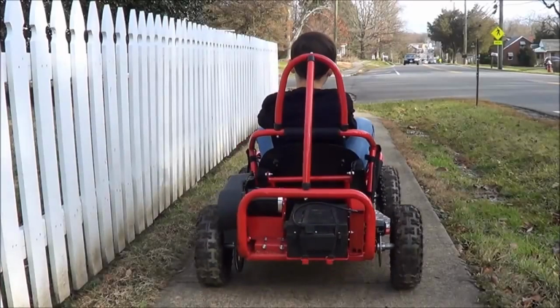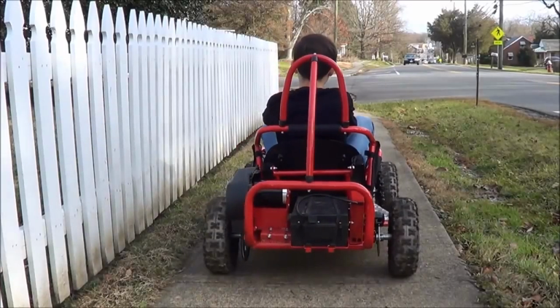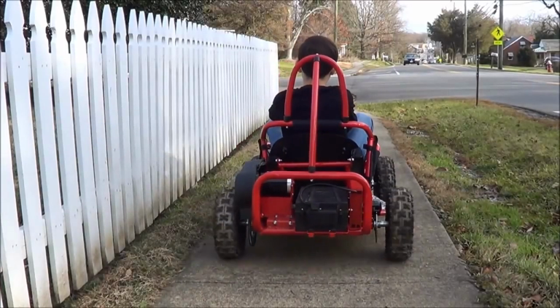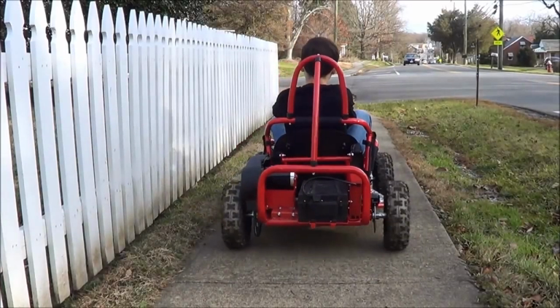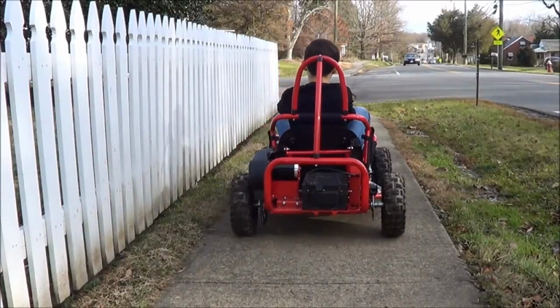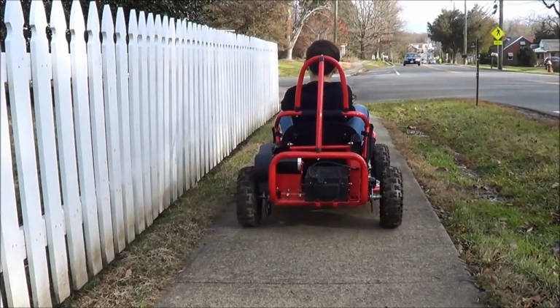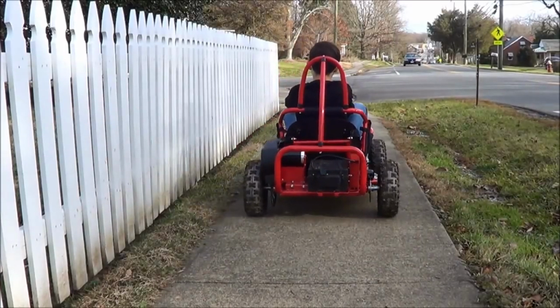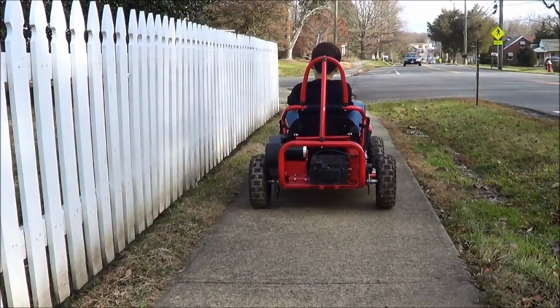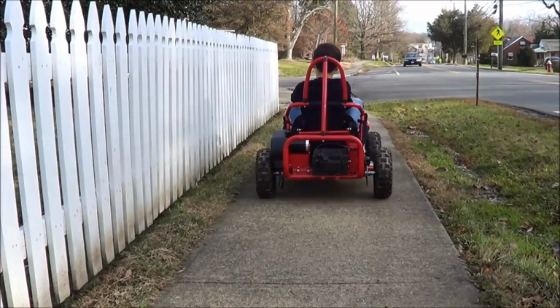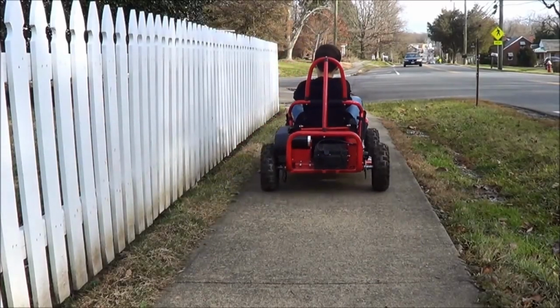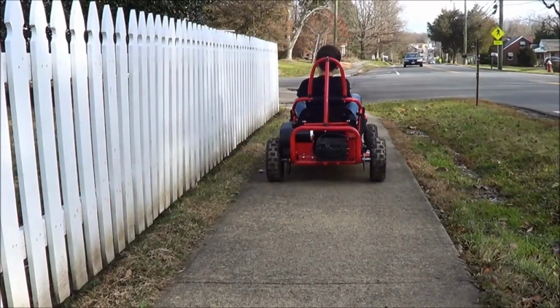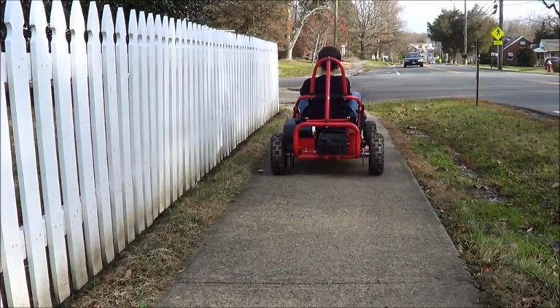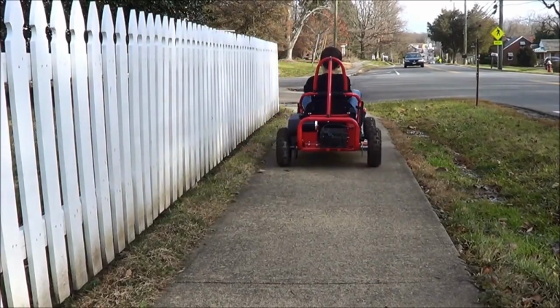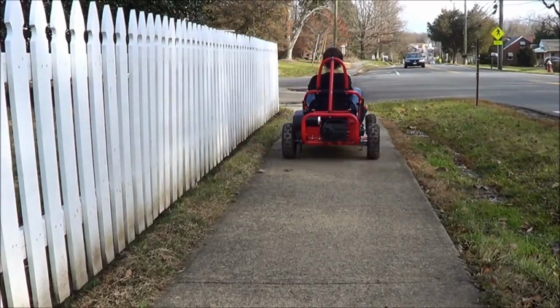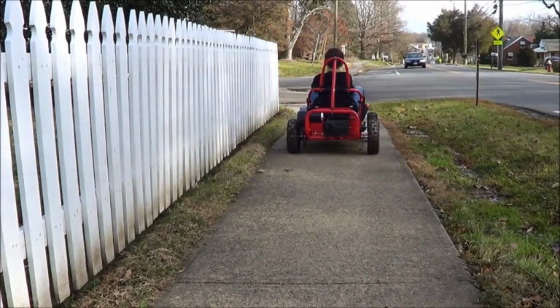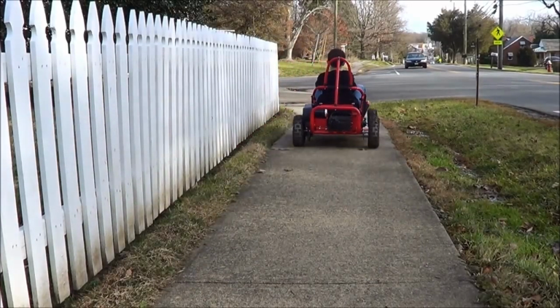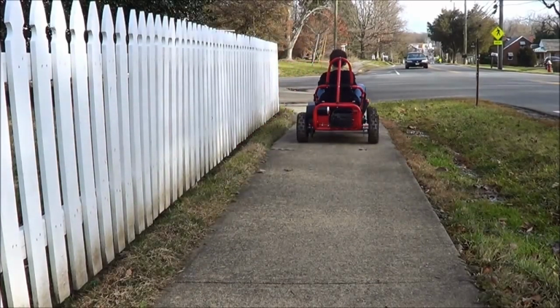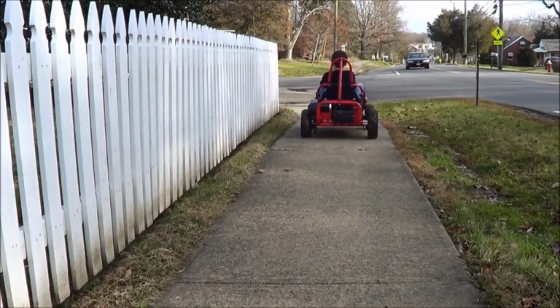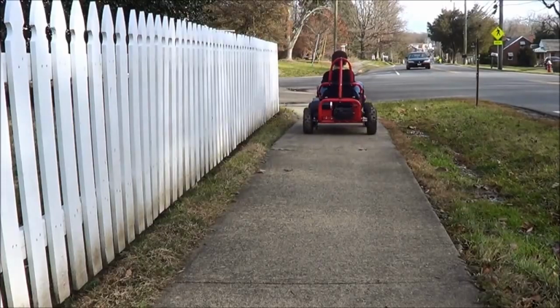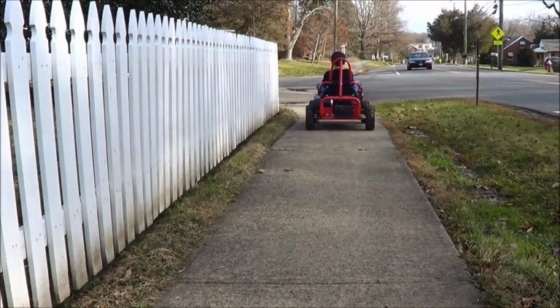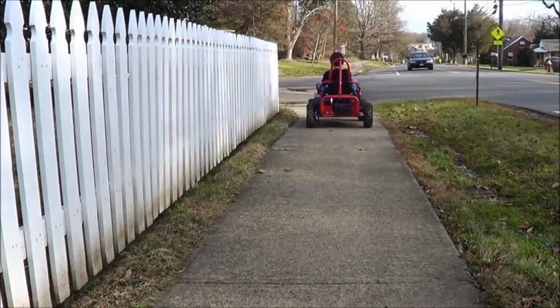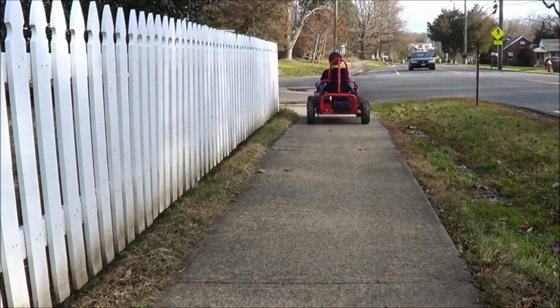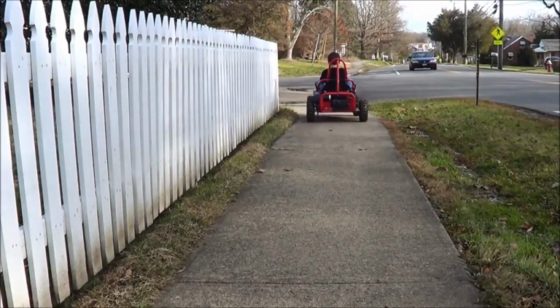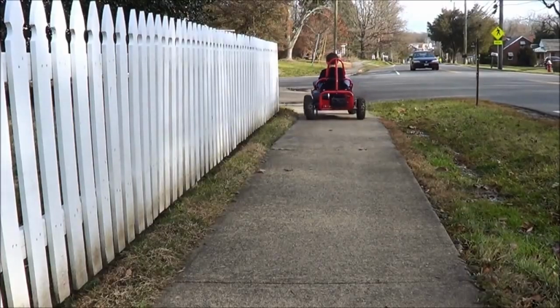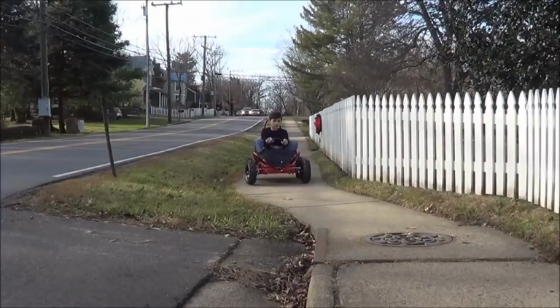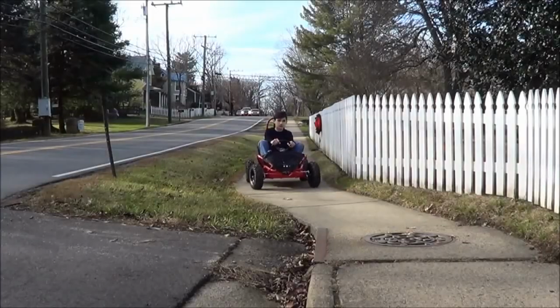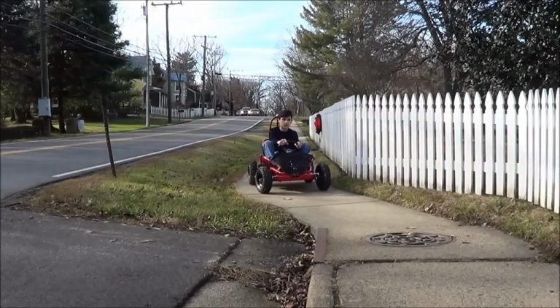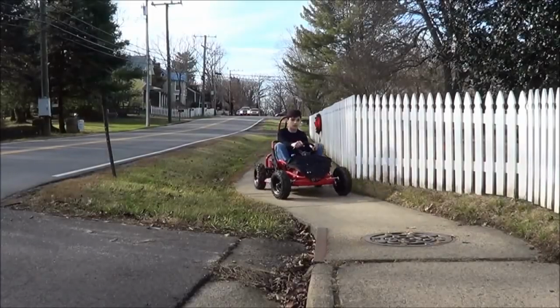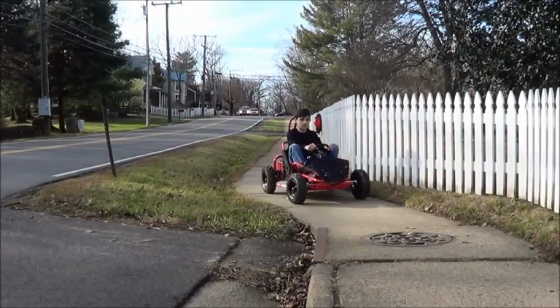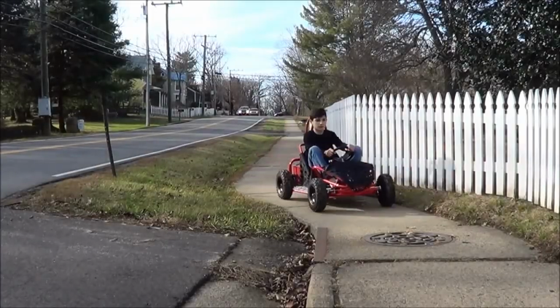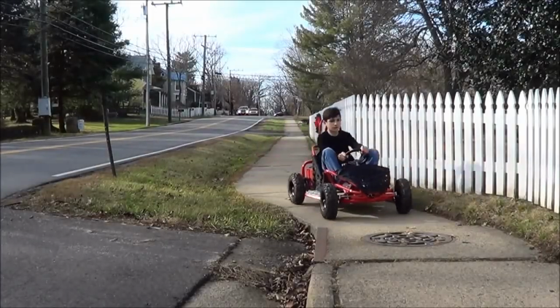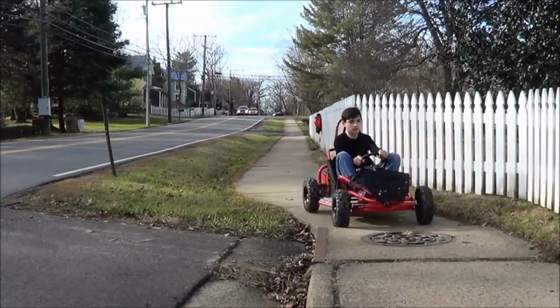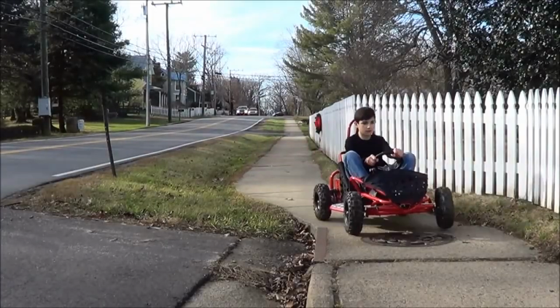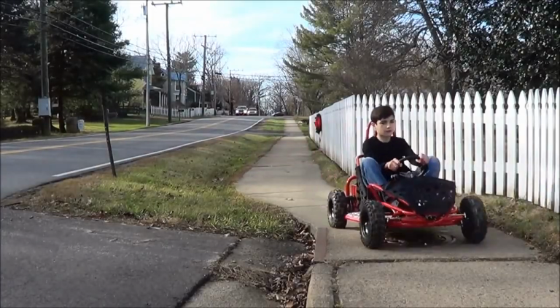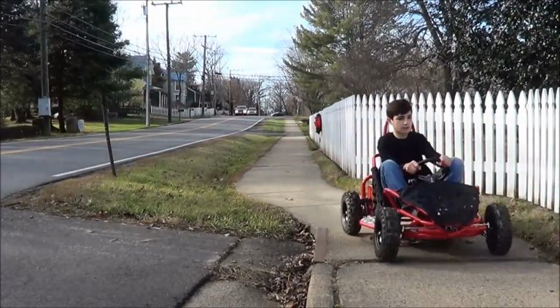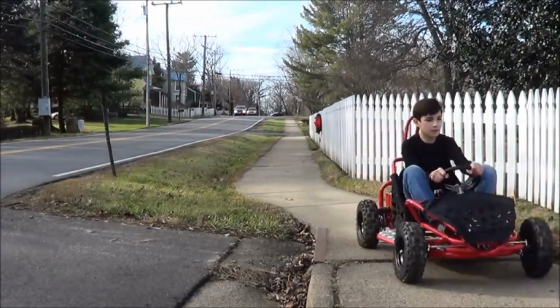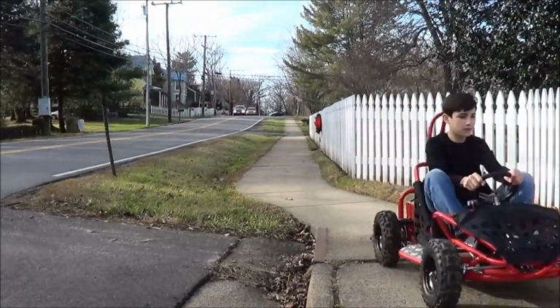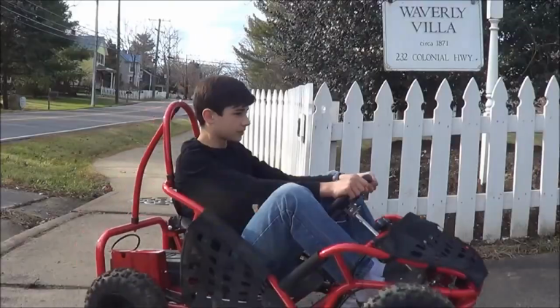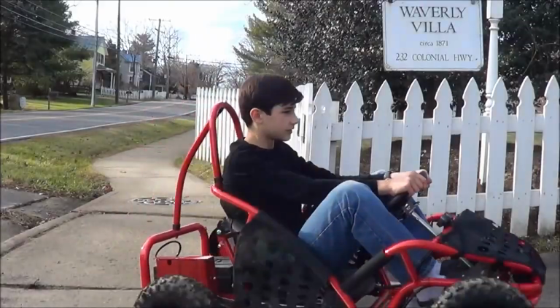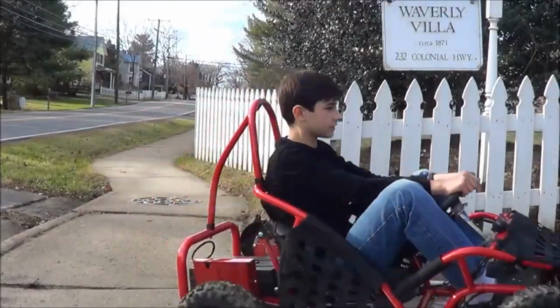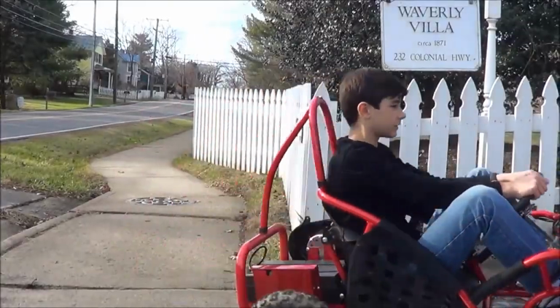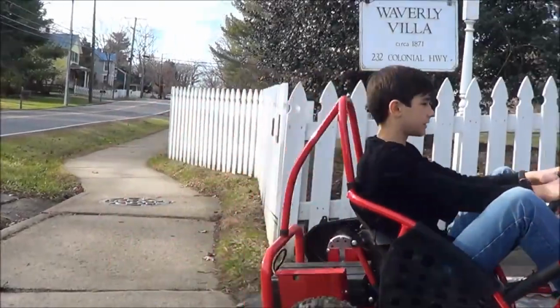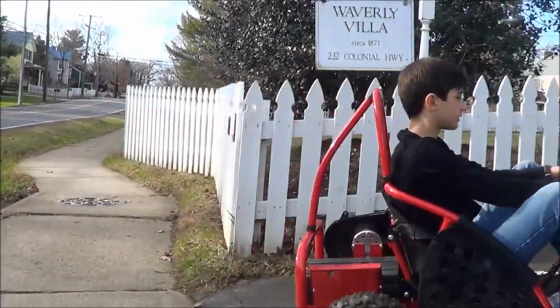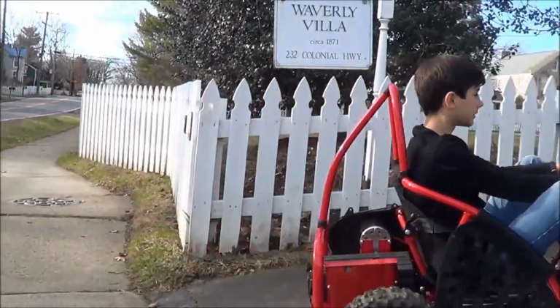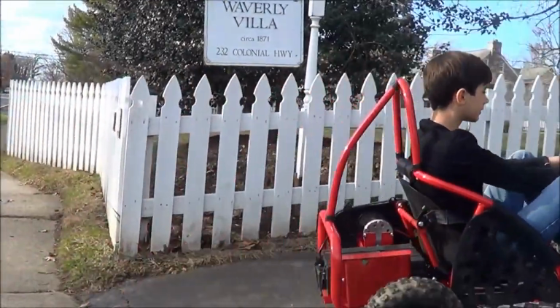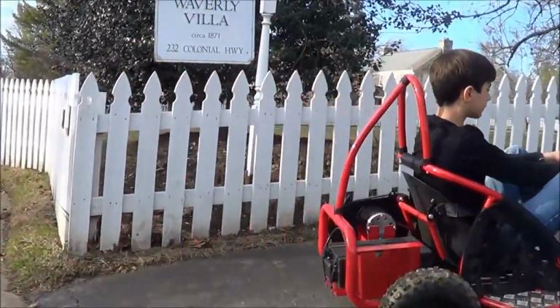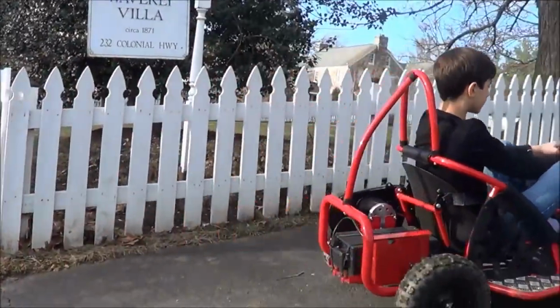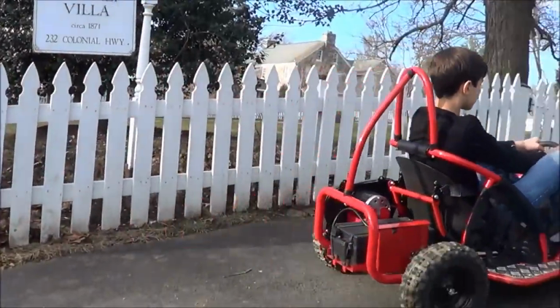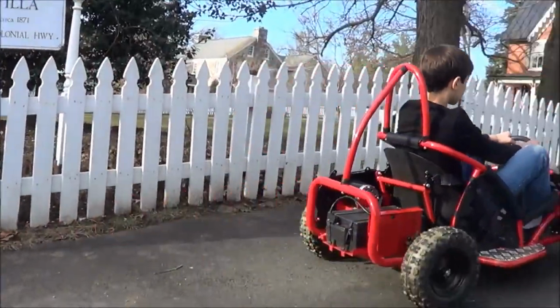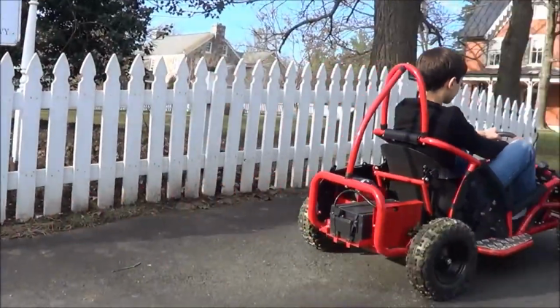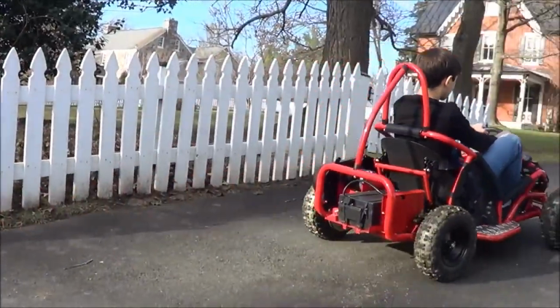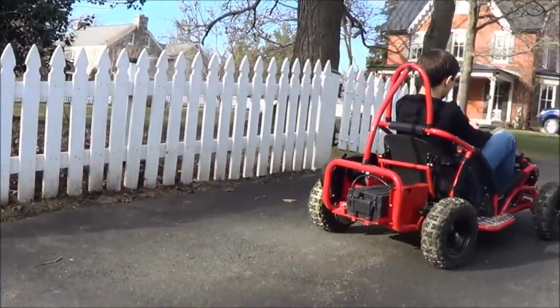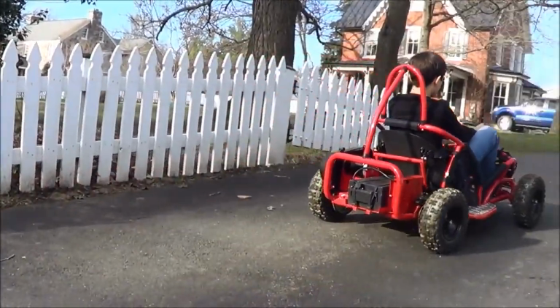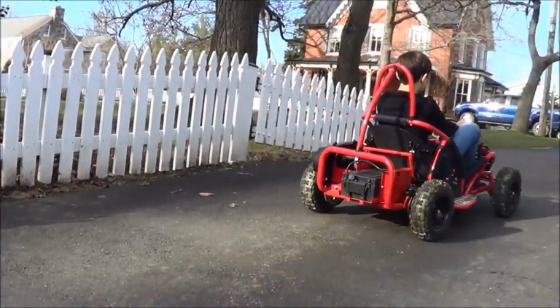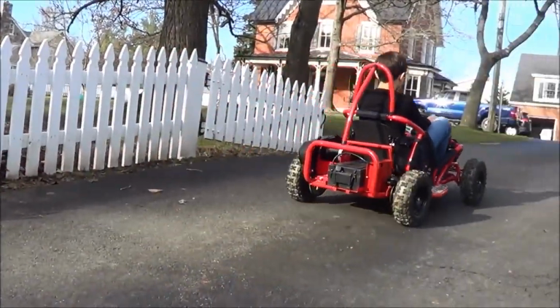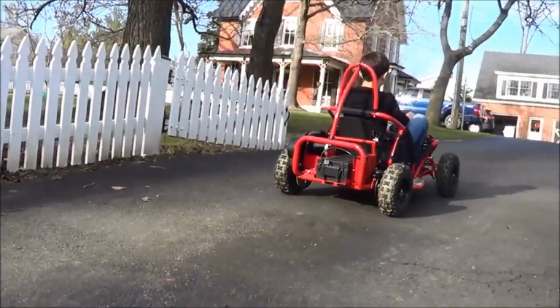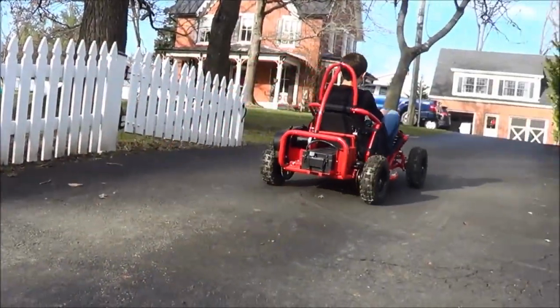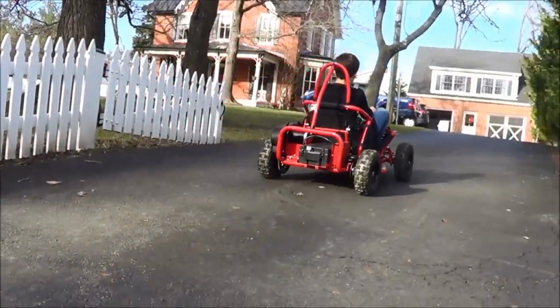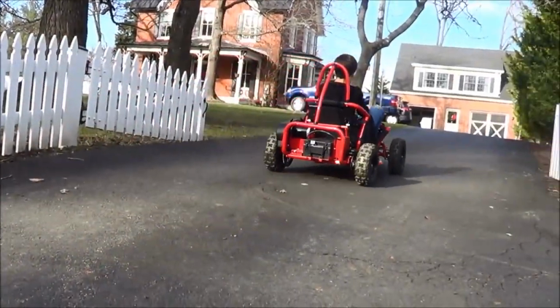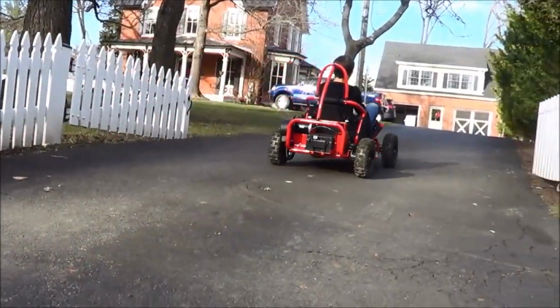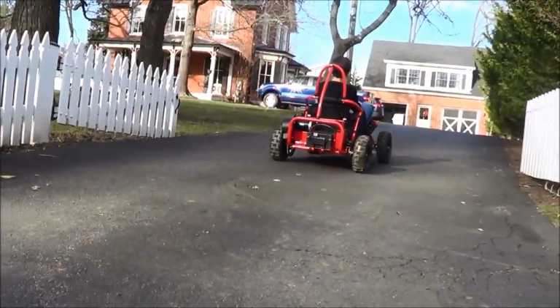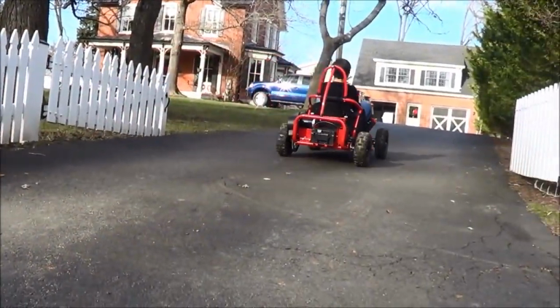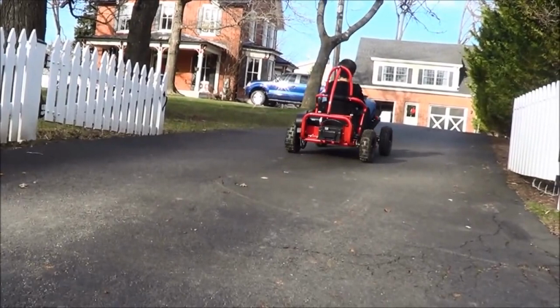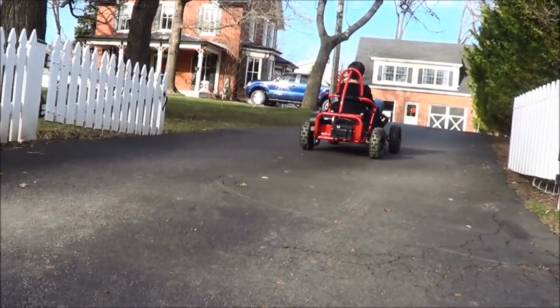All in all, it's a pretty good go-kart. It's safe and fast, but the only person I wouldn't recommend it for is someone that's really tall.